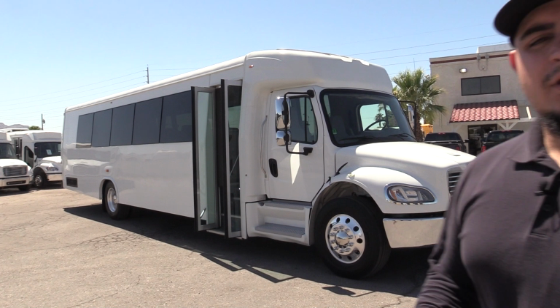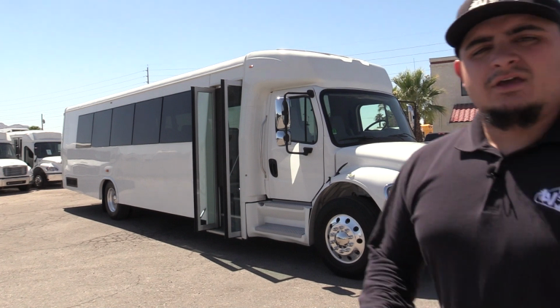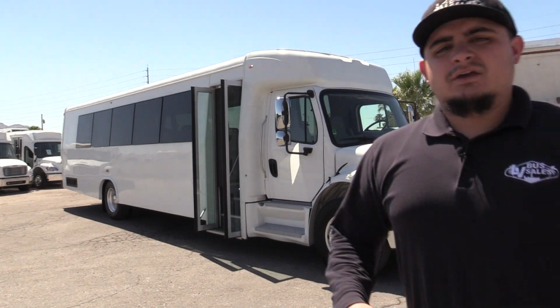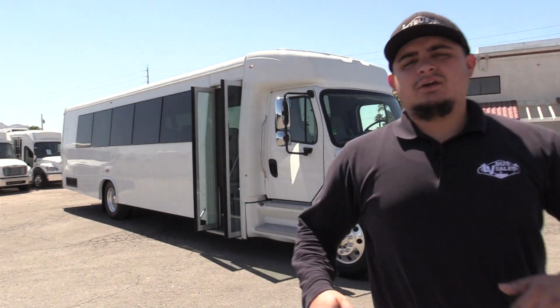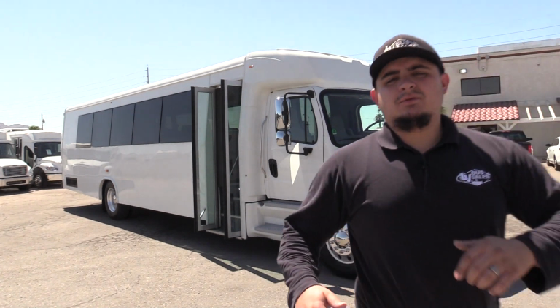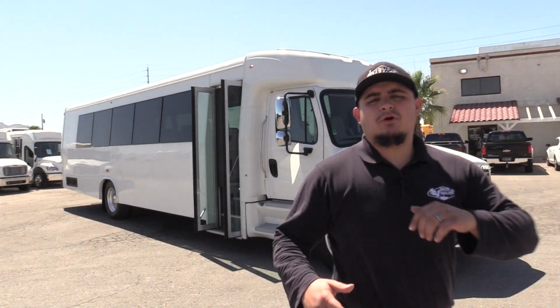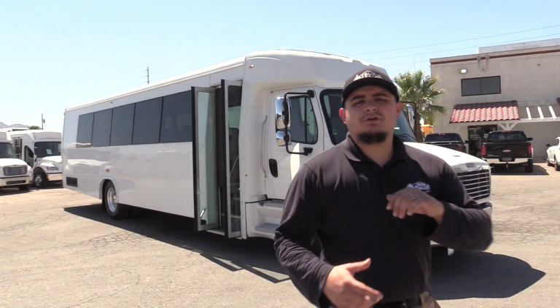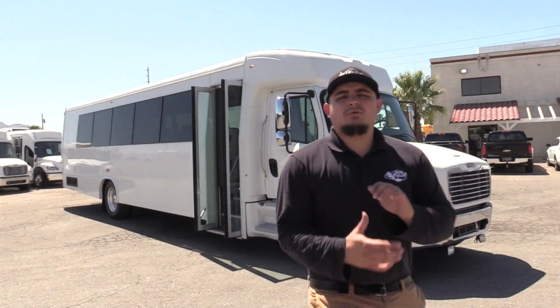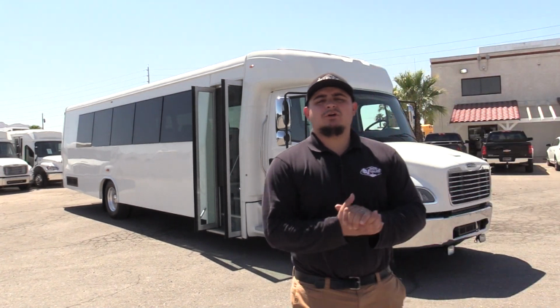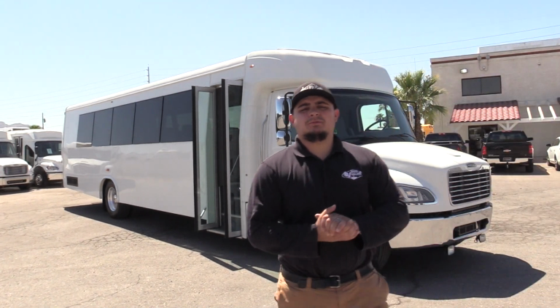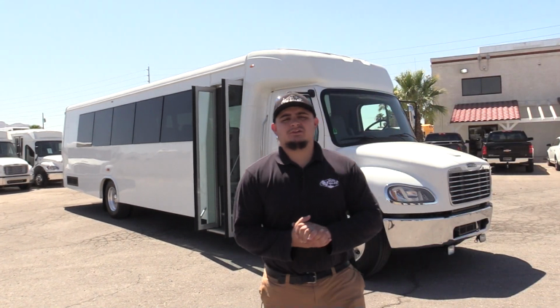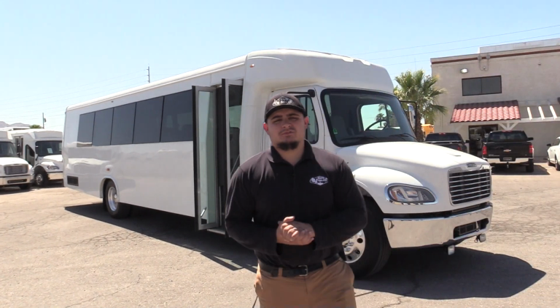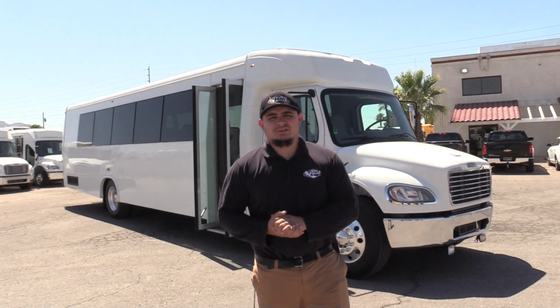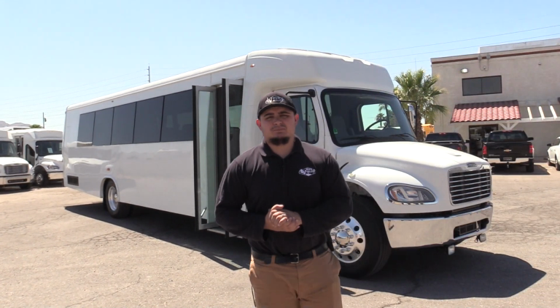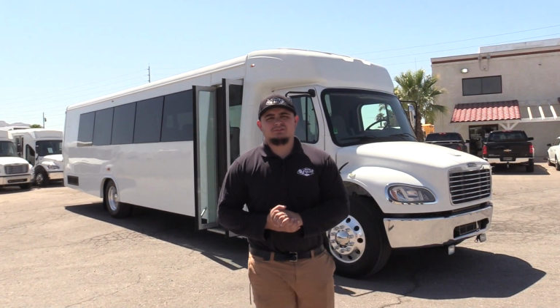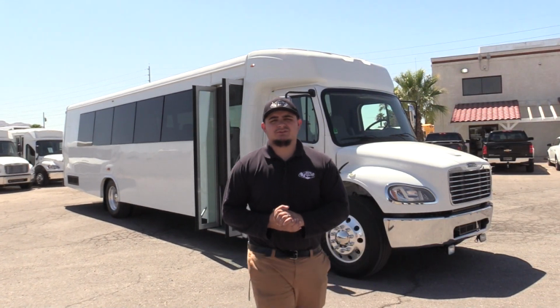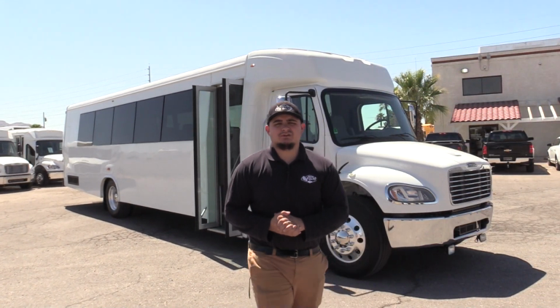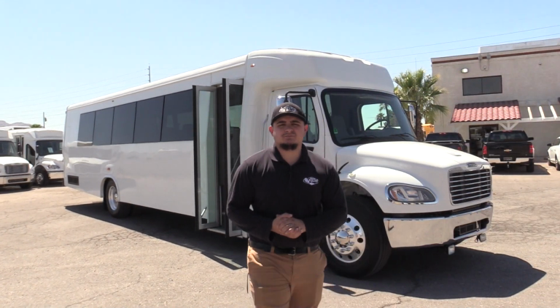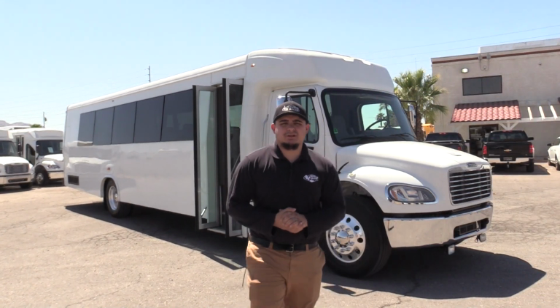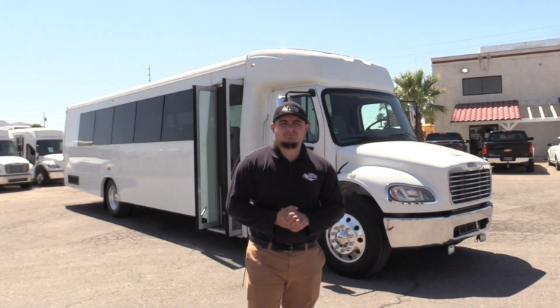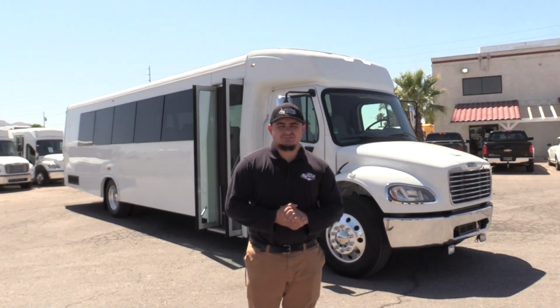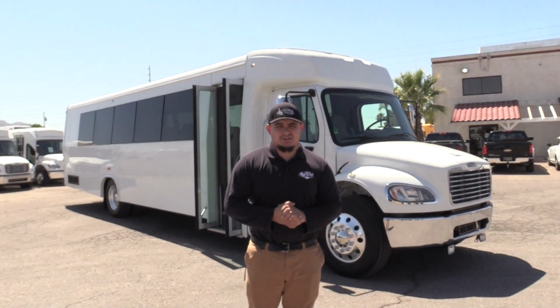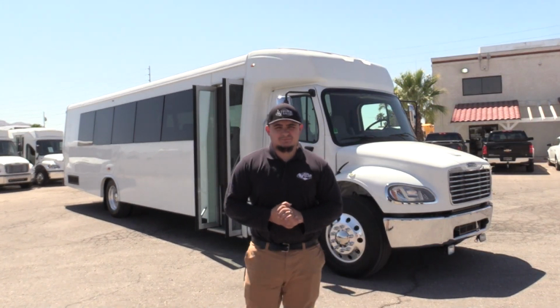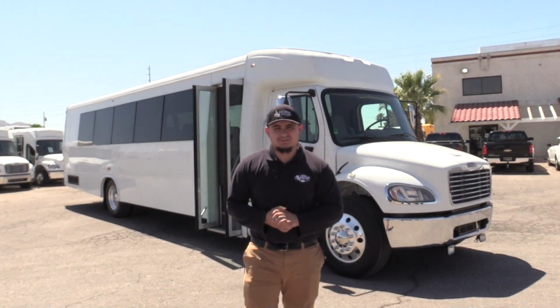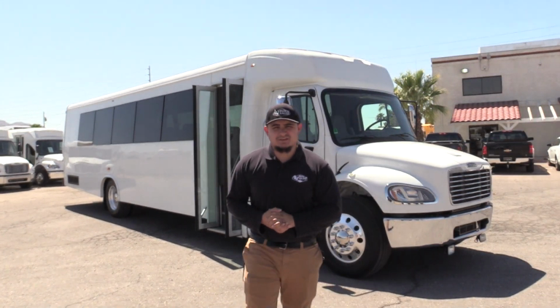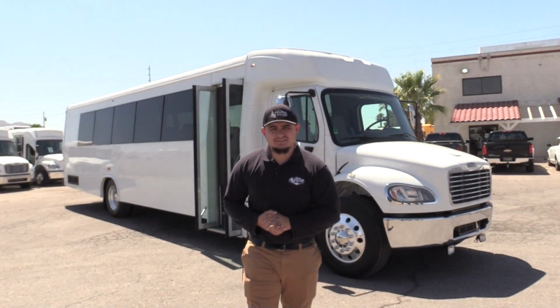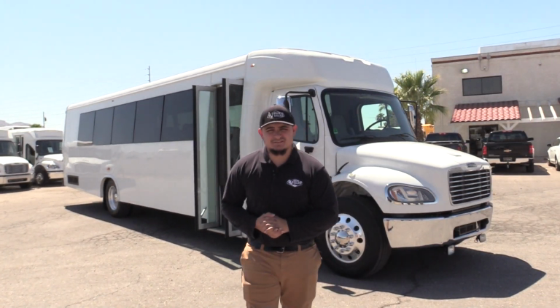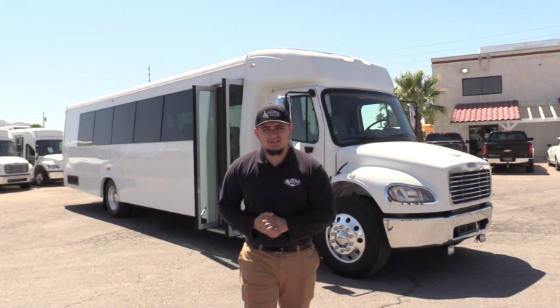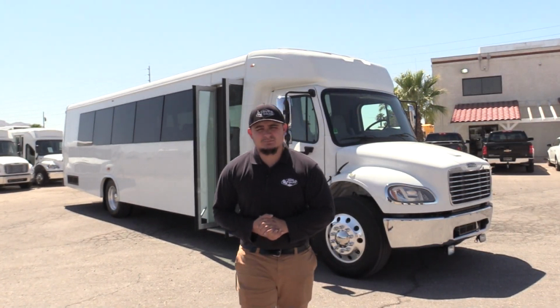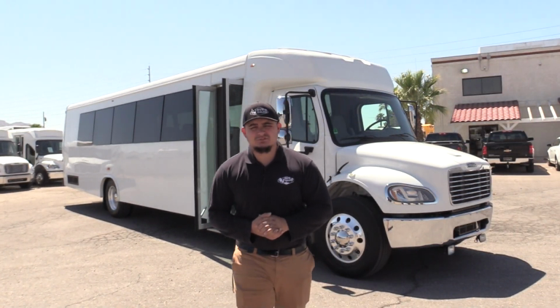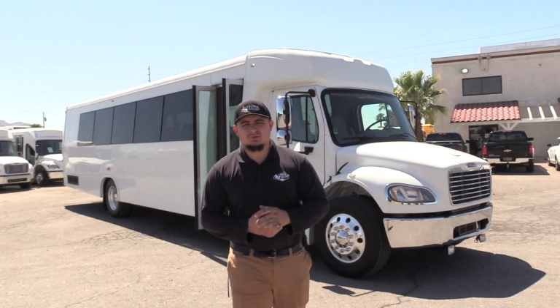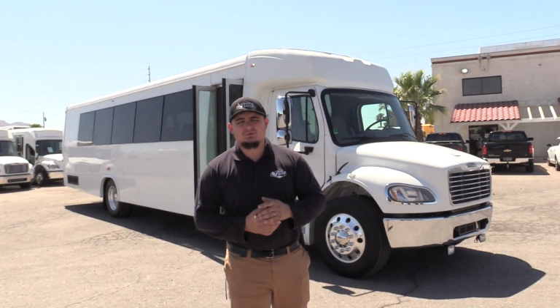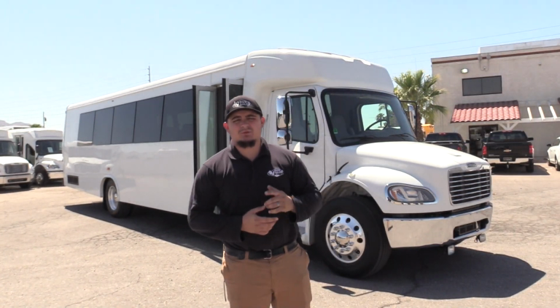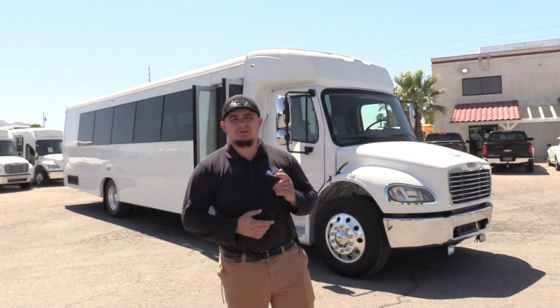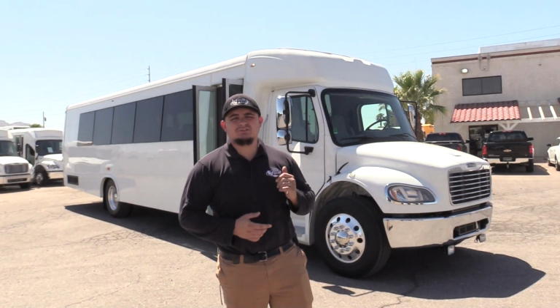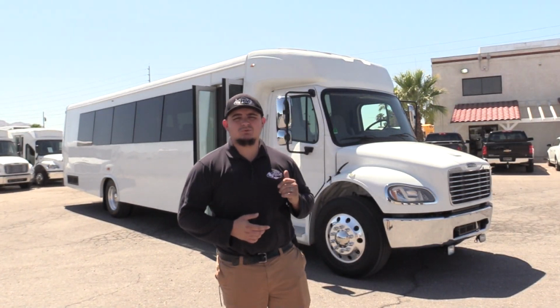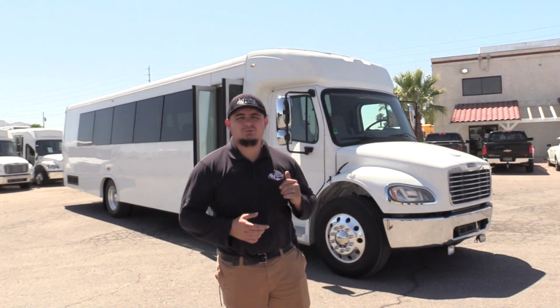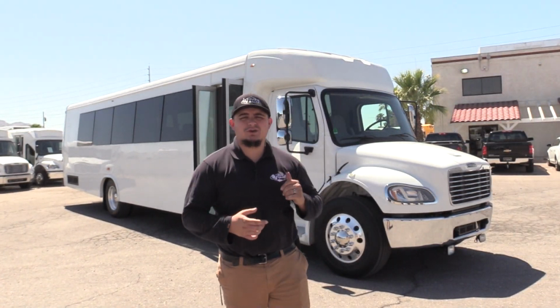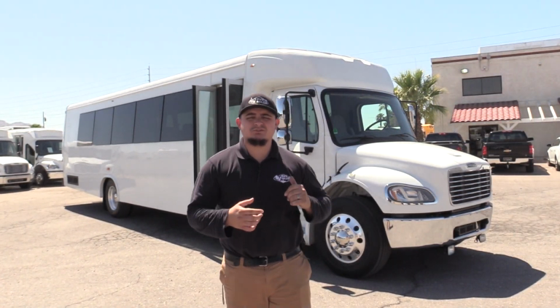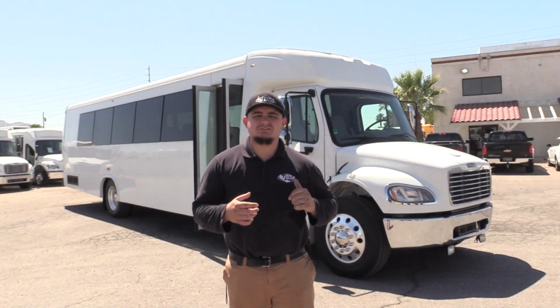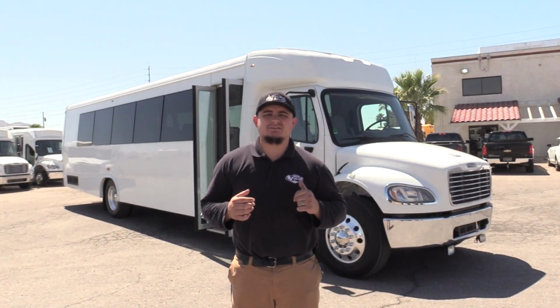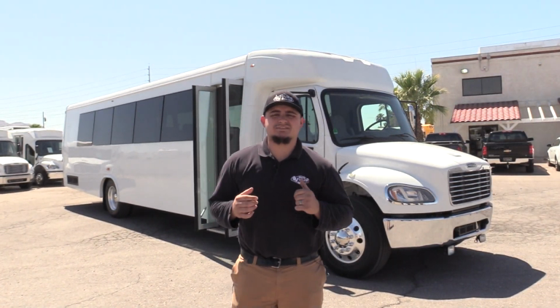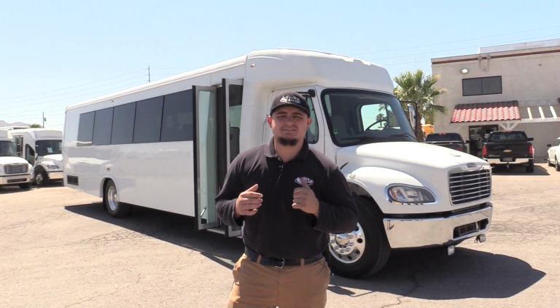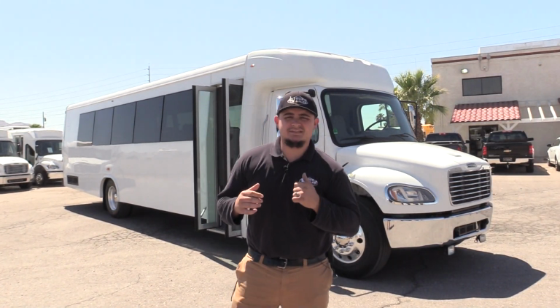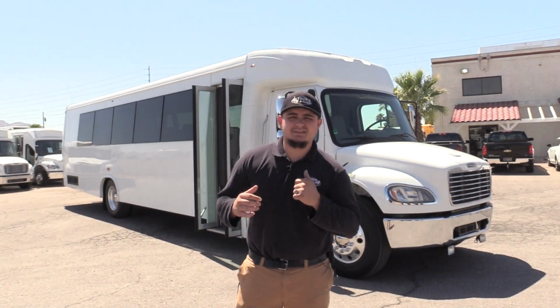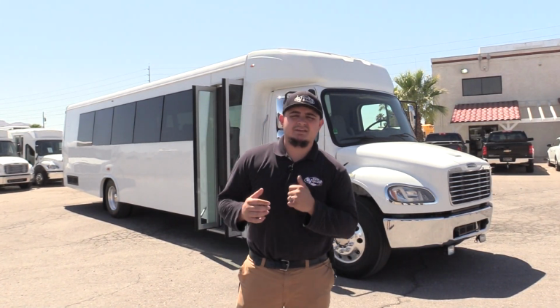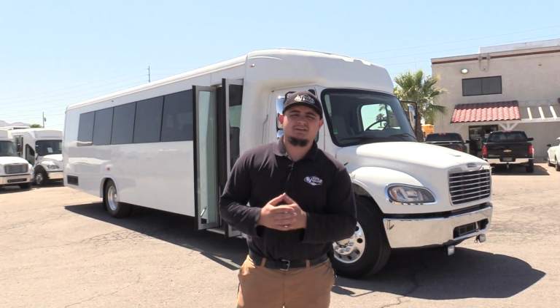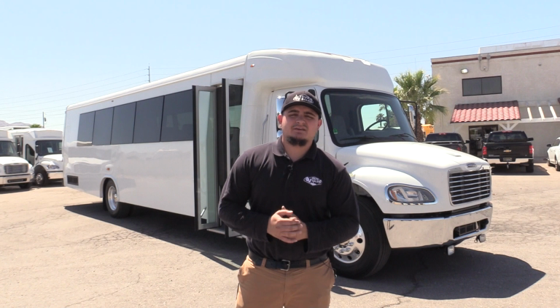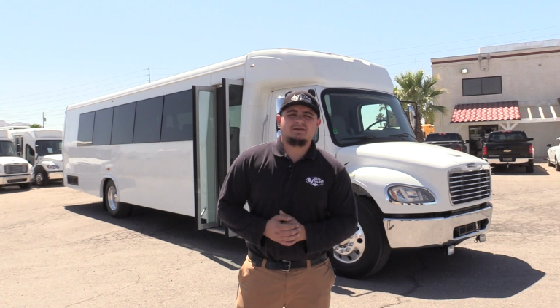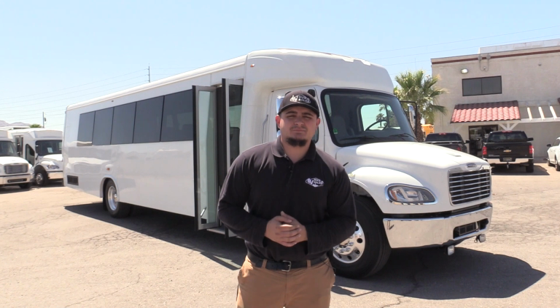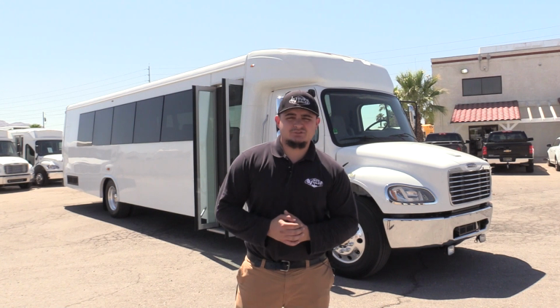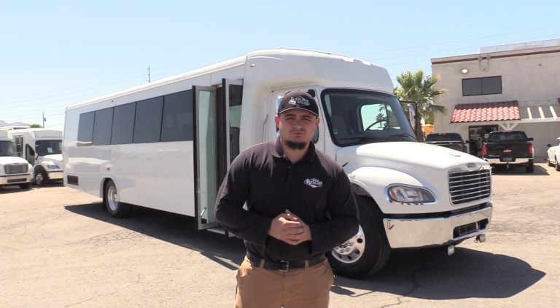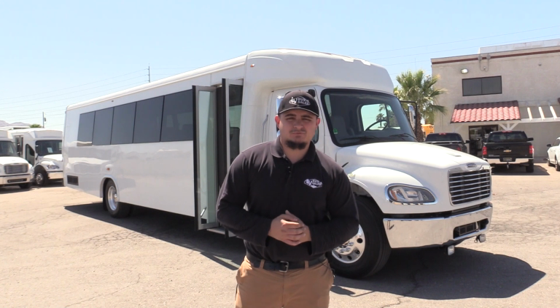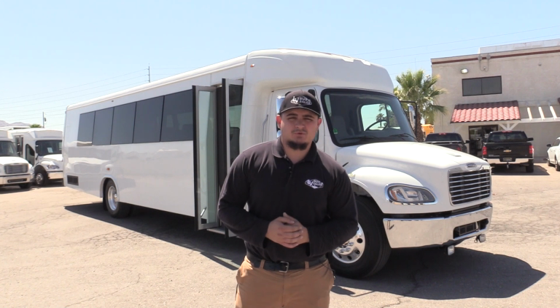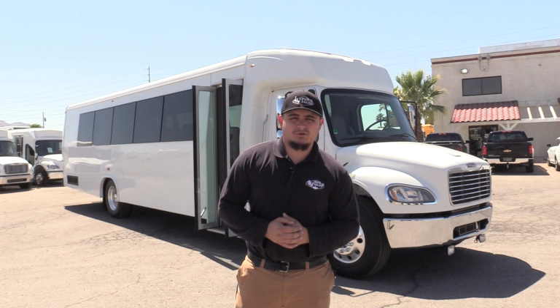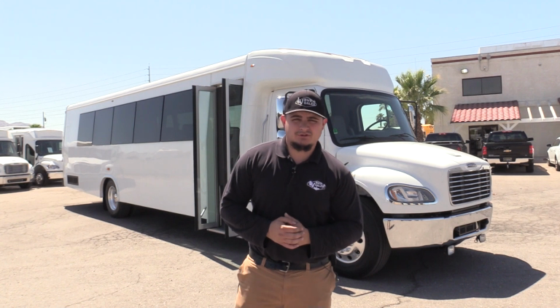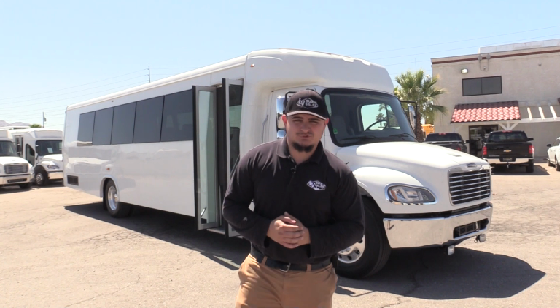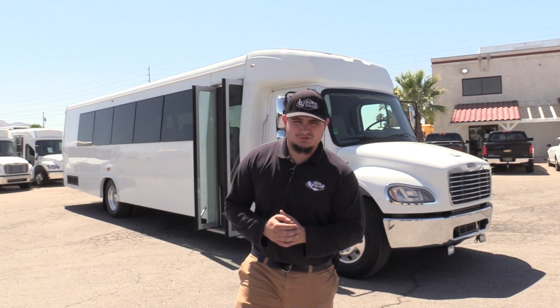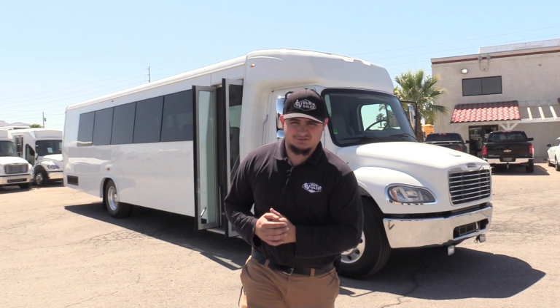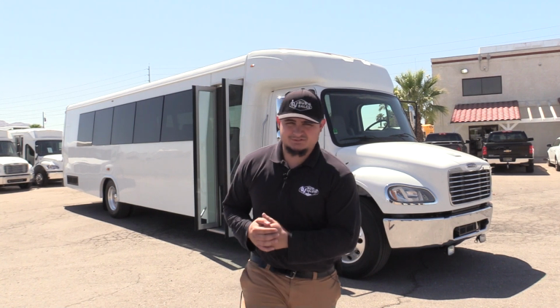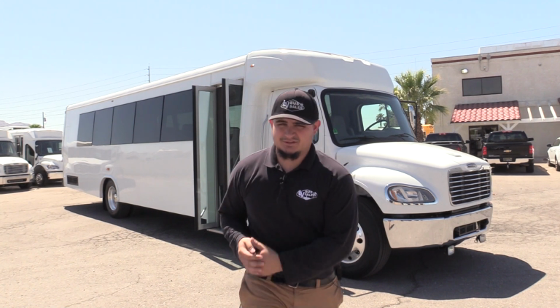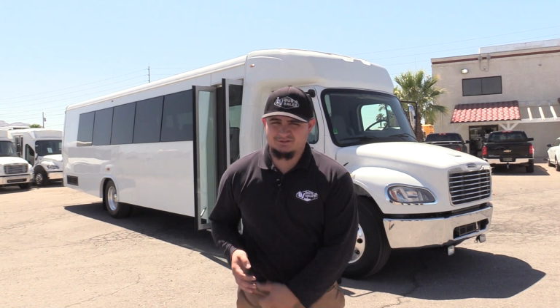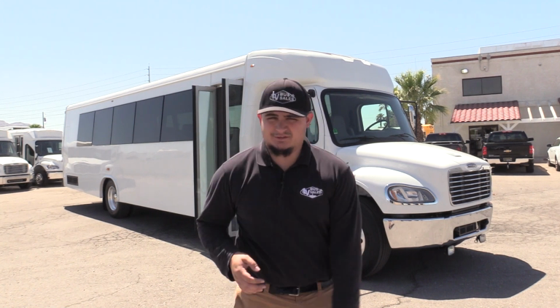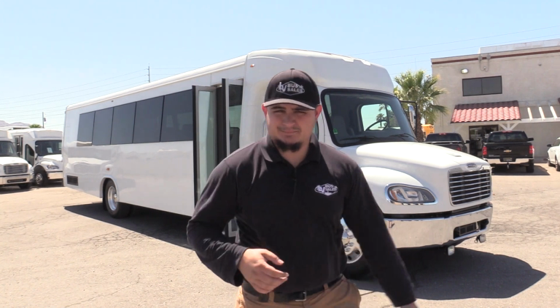Good morning, welcome to Las Vegas Bus Sales. My name is James and today I'll be showing you a 2017 M2 400. Let's take a look.